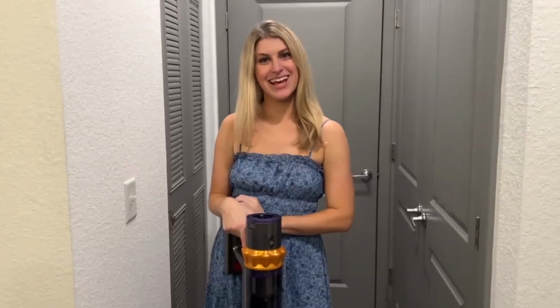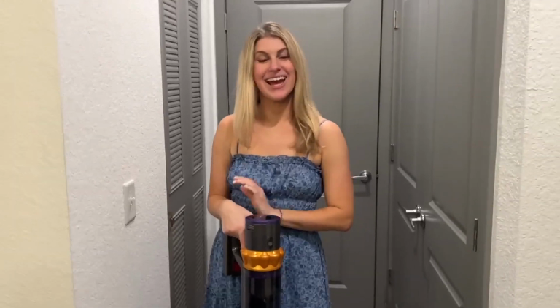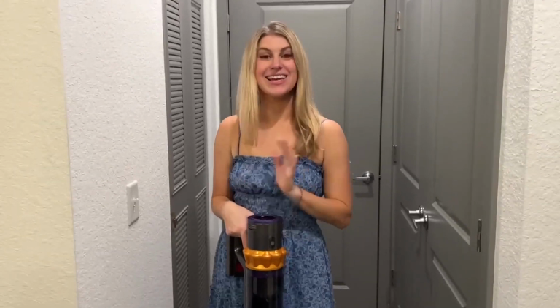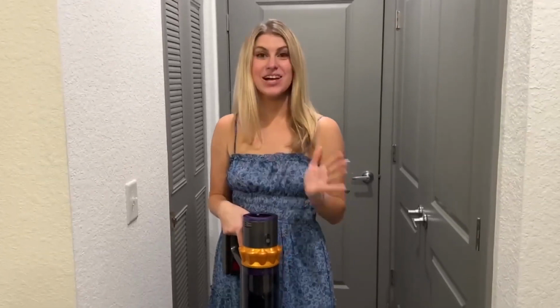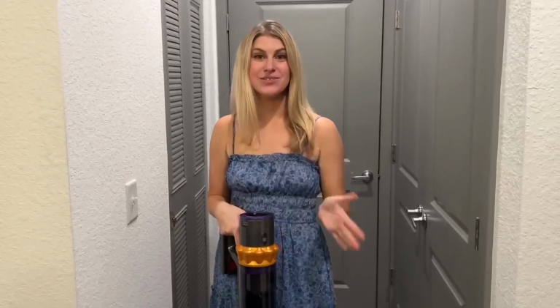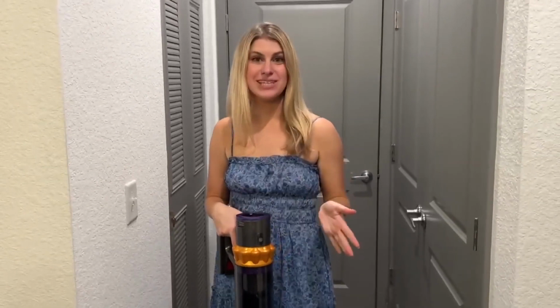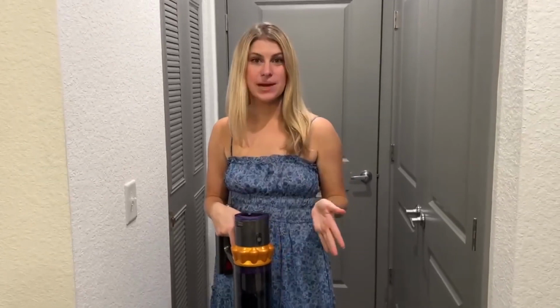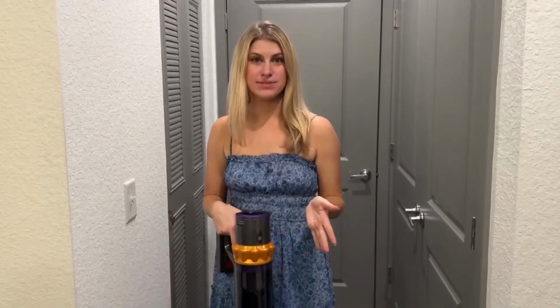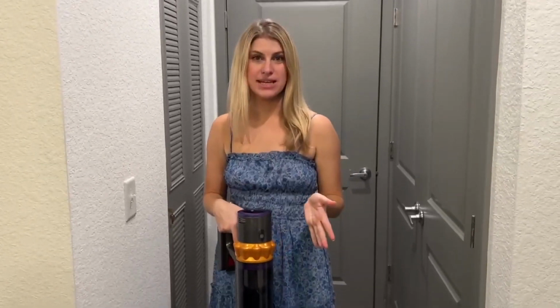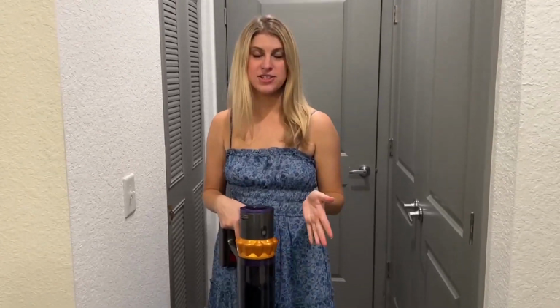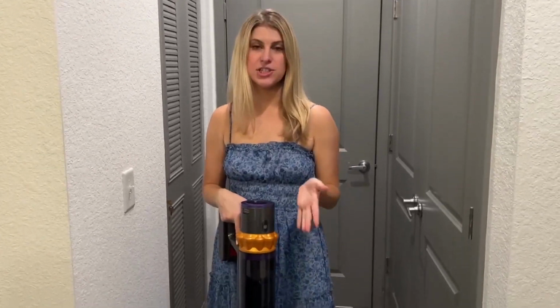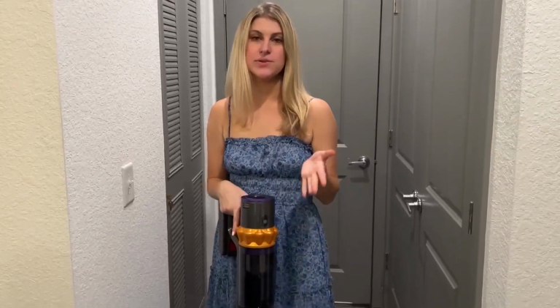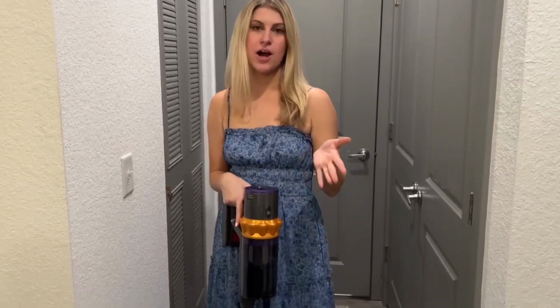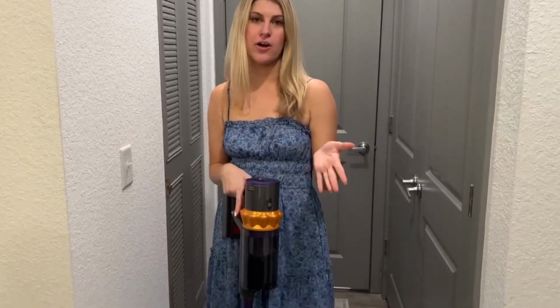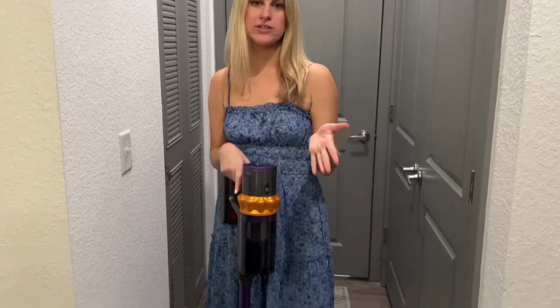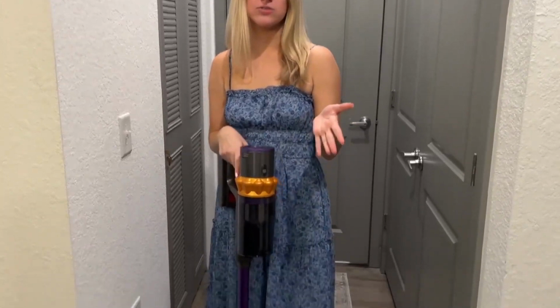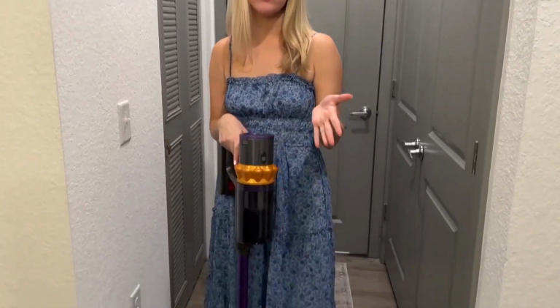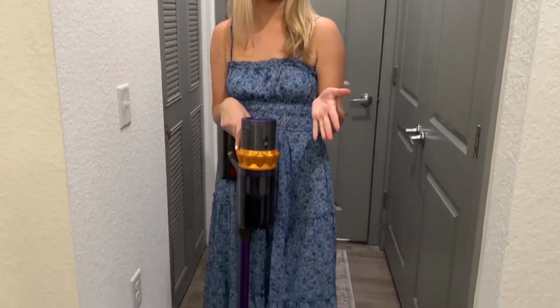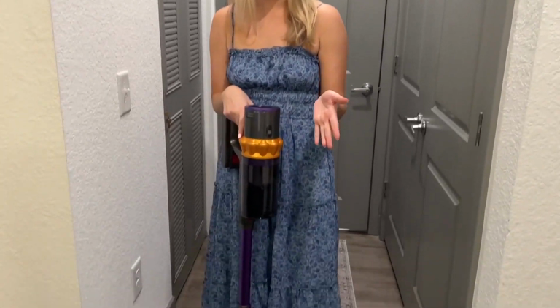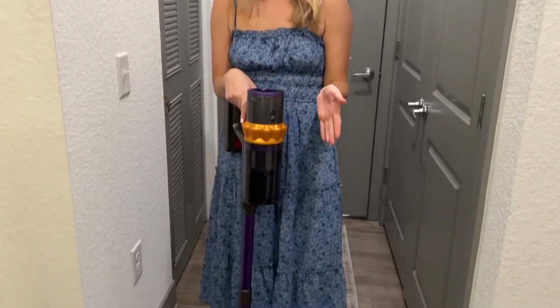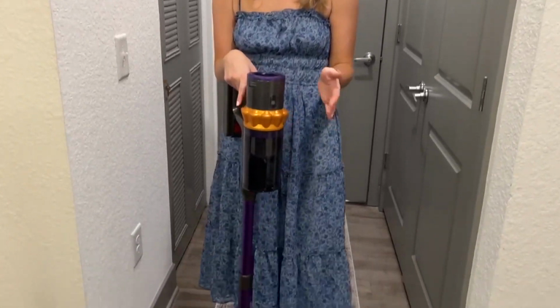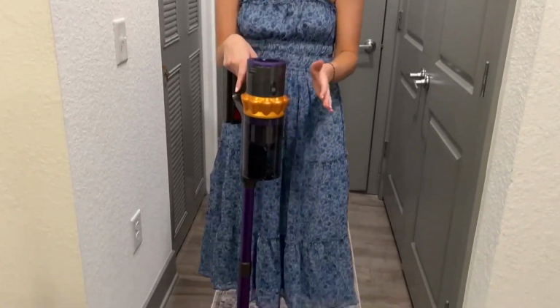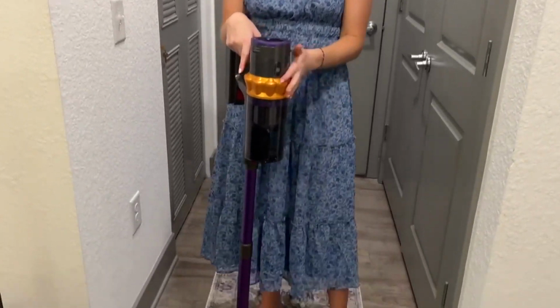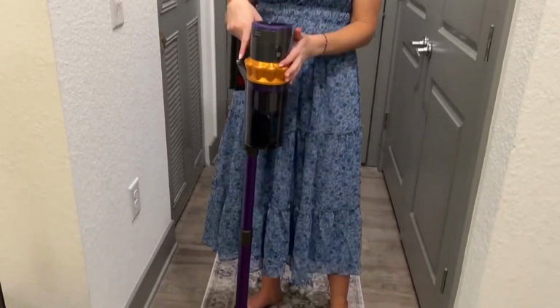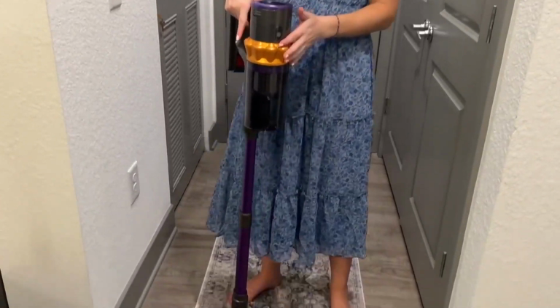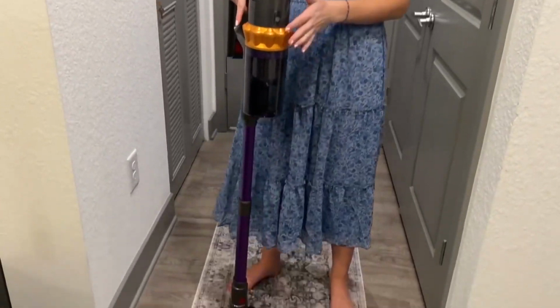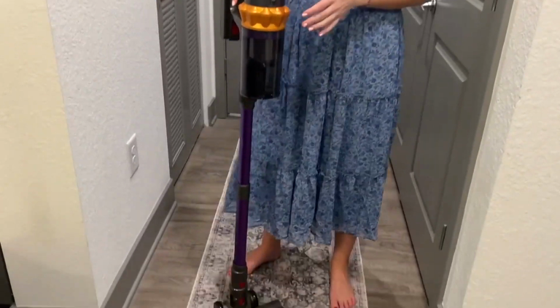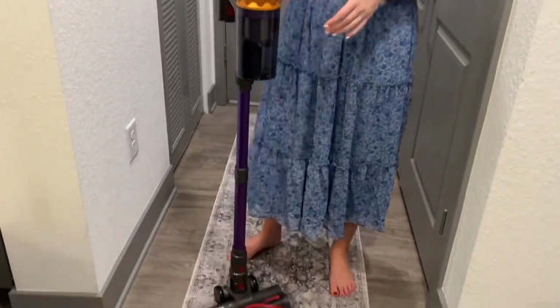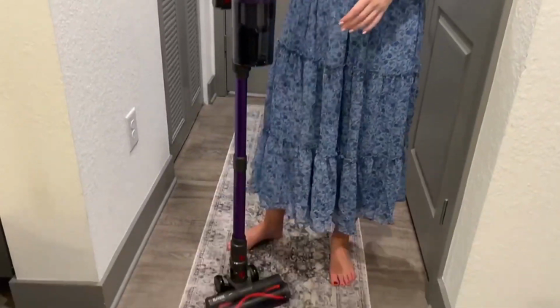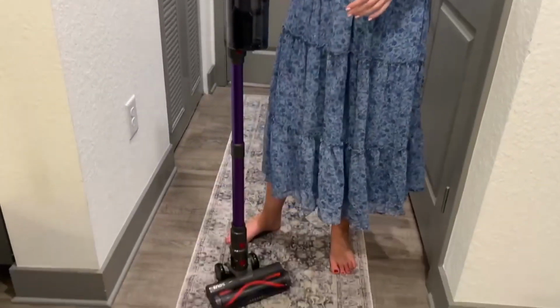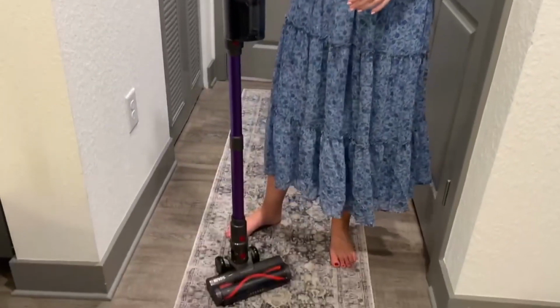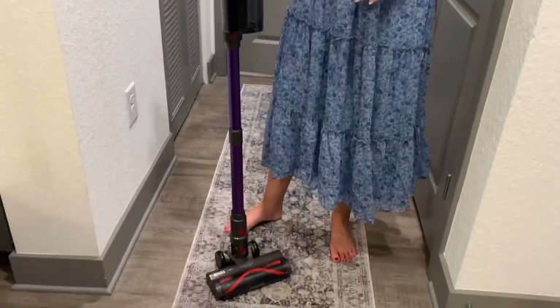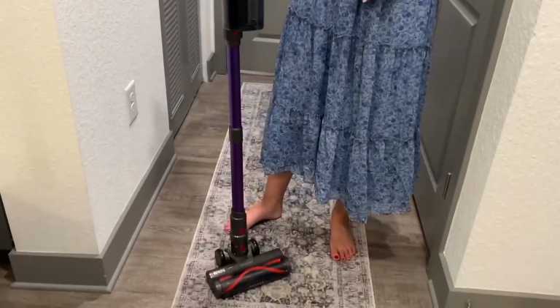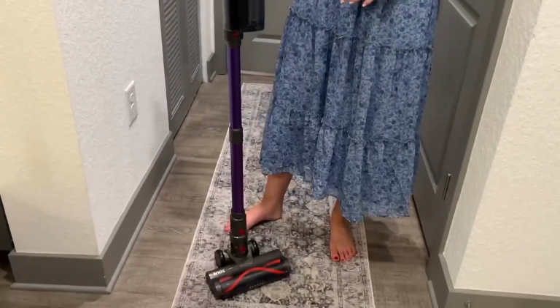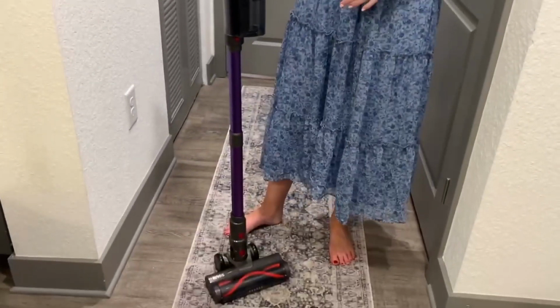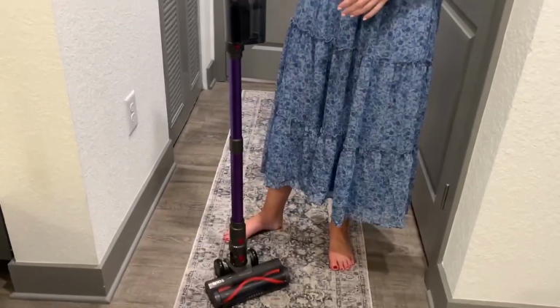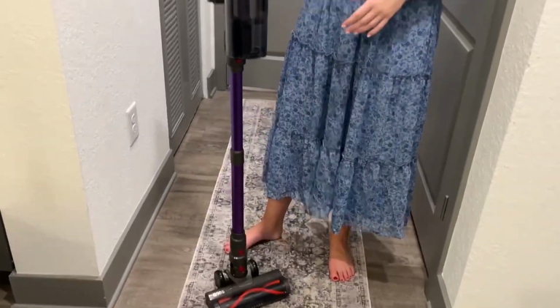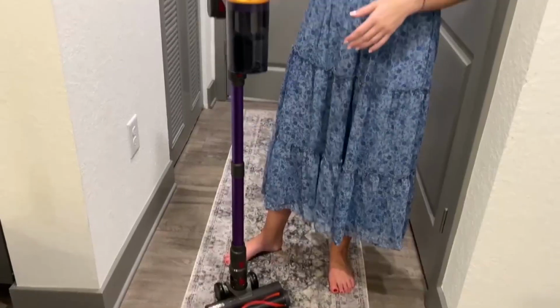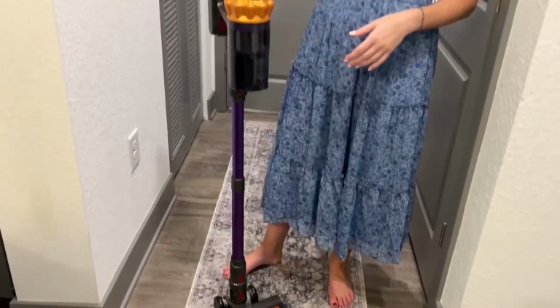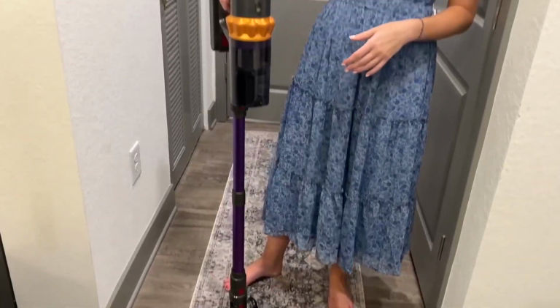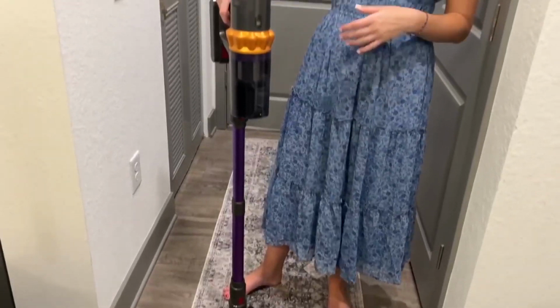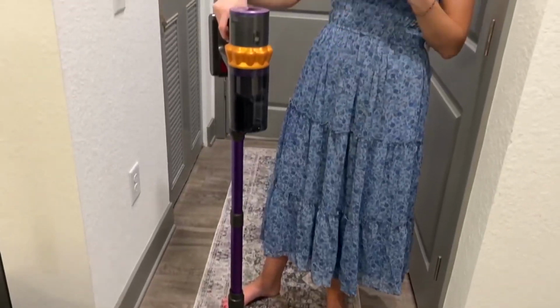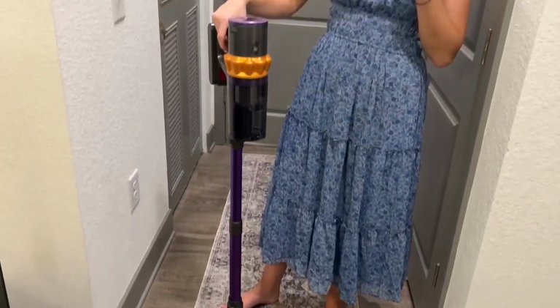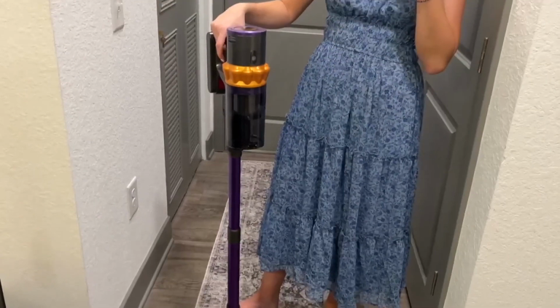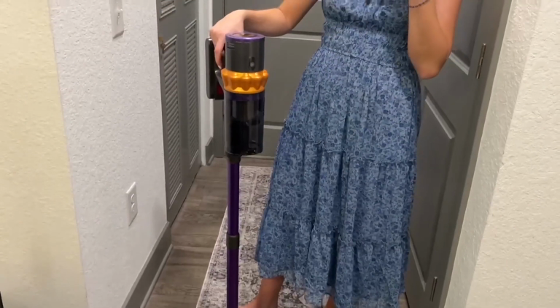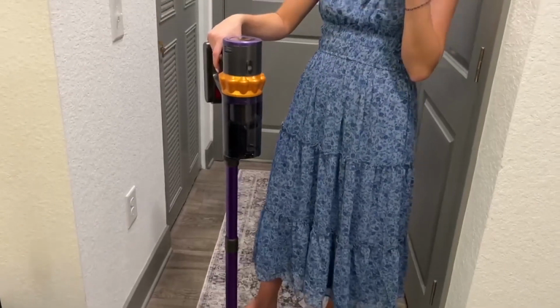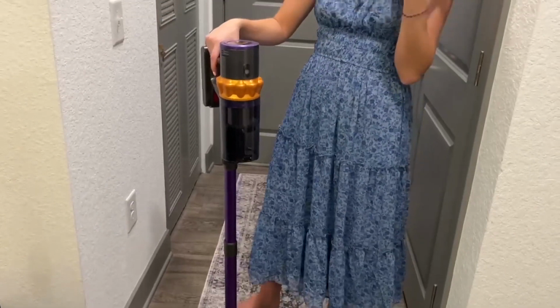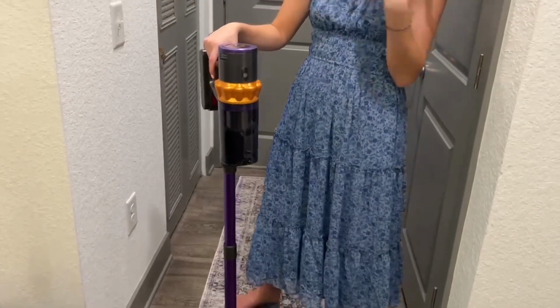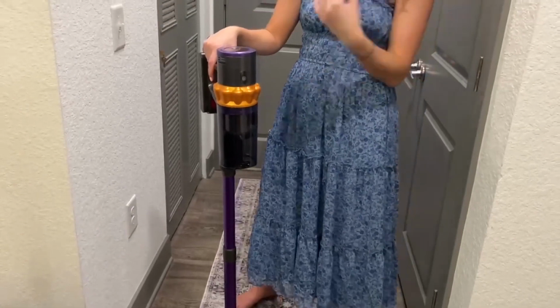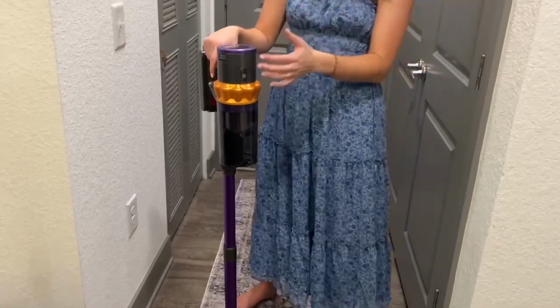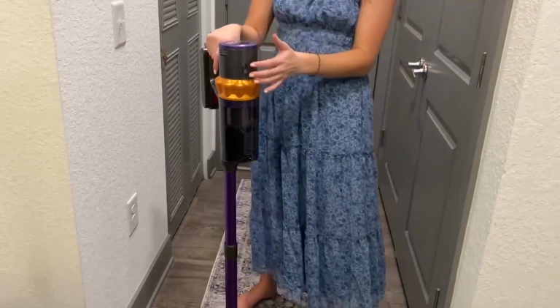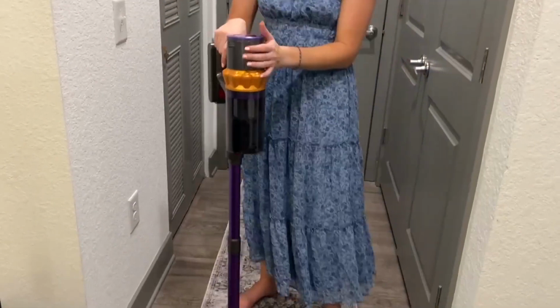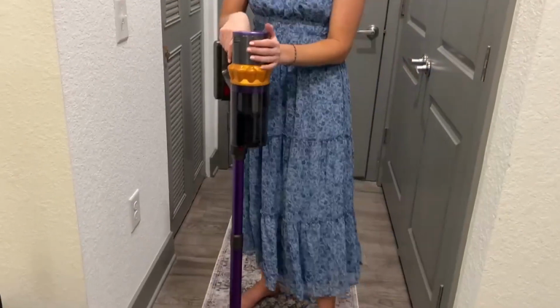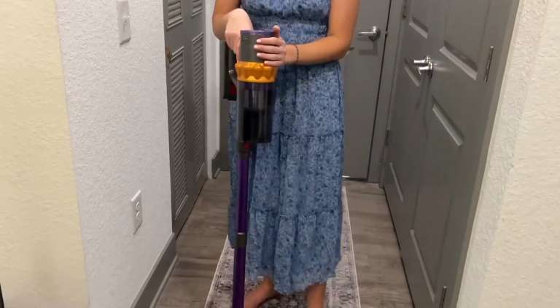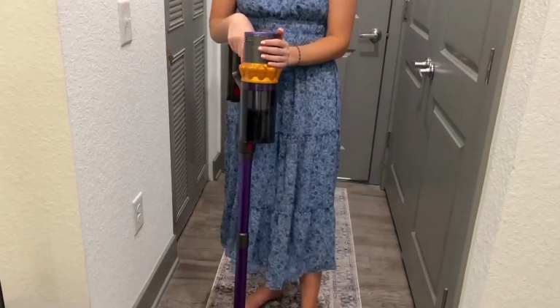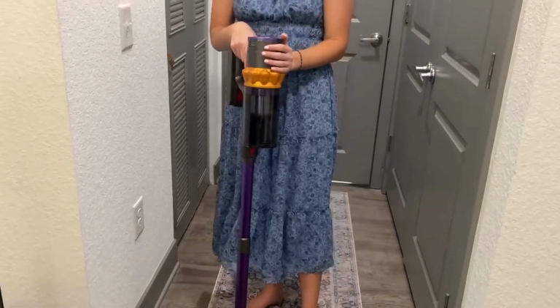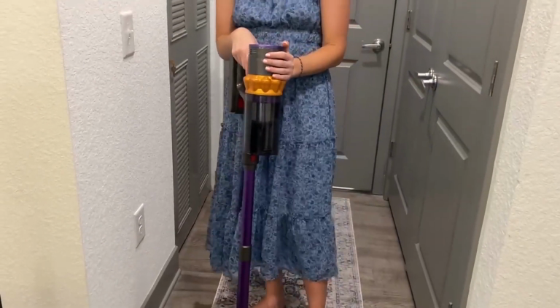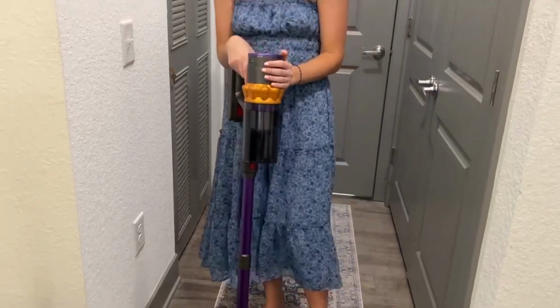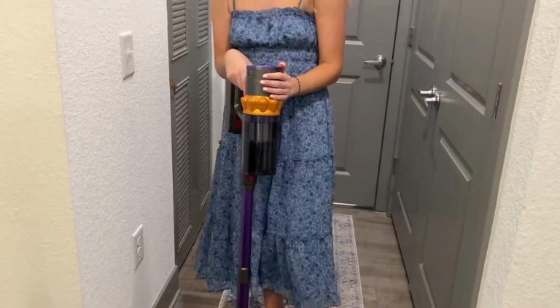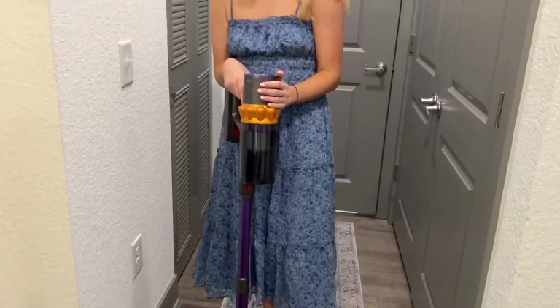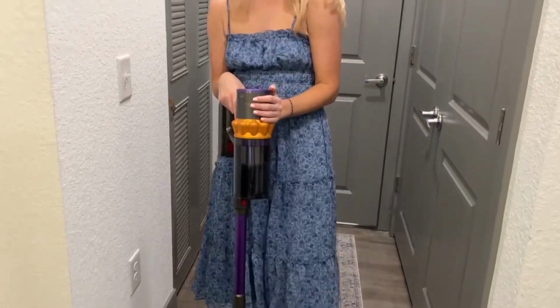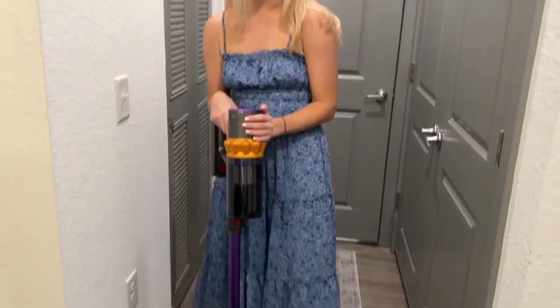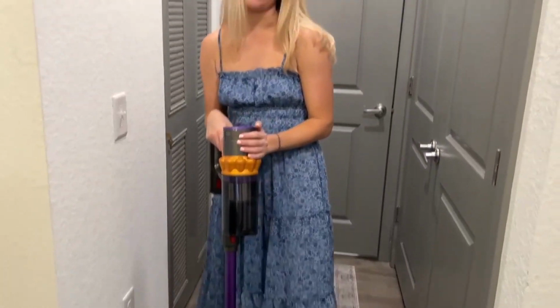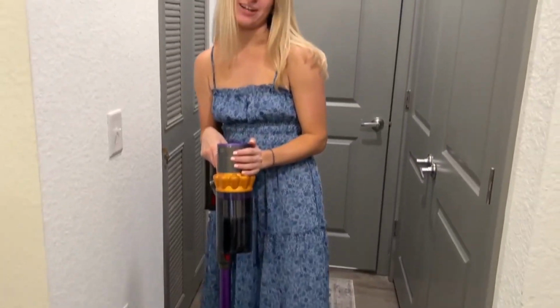Hello, today I present to you an honest review of this cordless vacuum by the brand Lyrios. So this is a really nice vacuum right here.